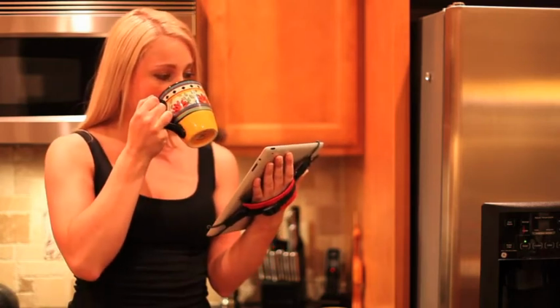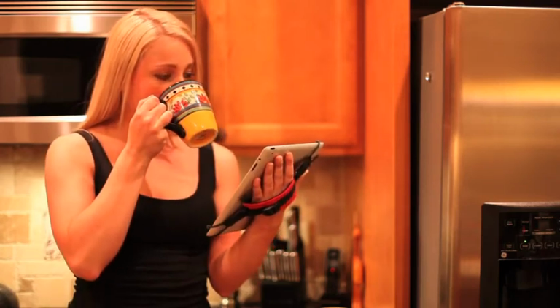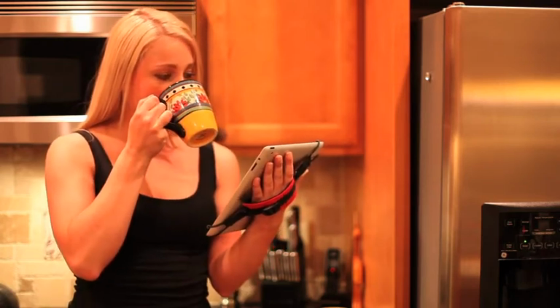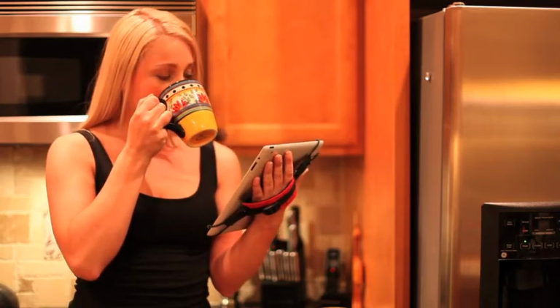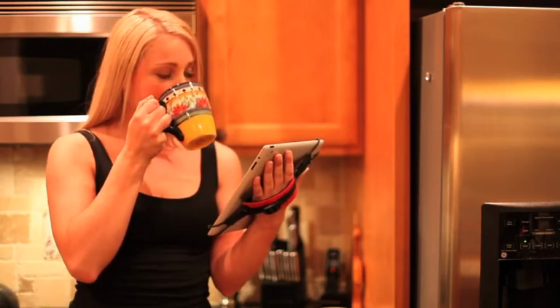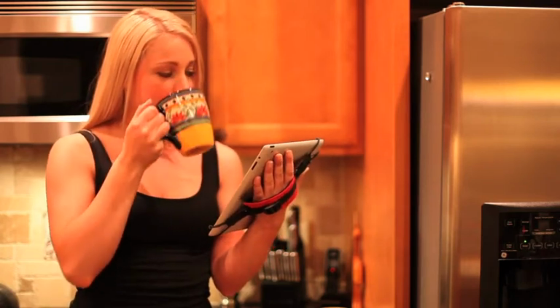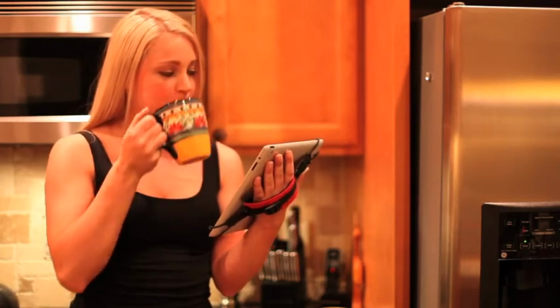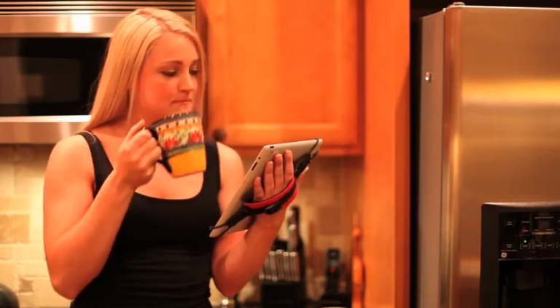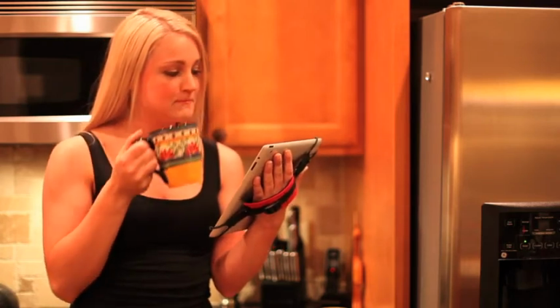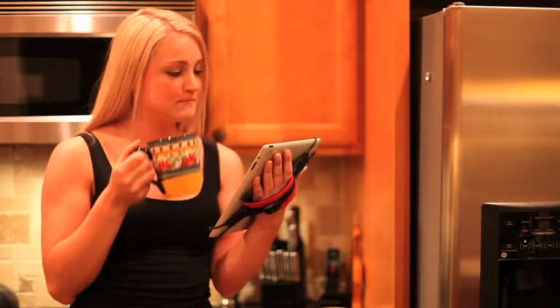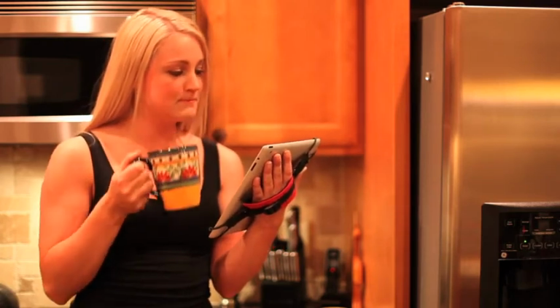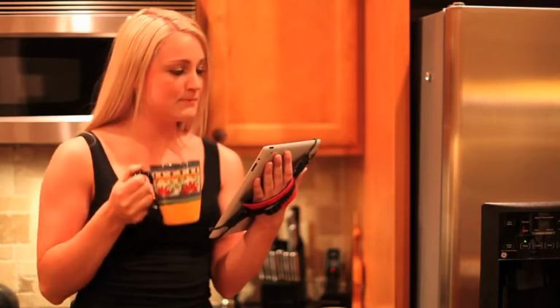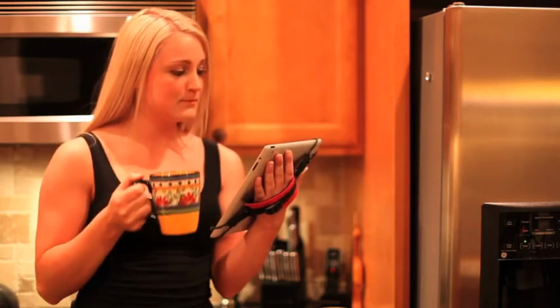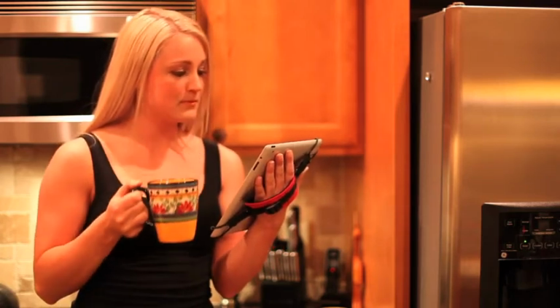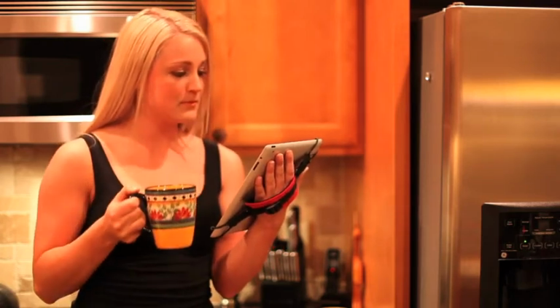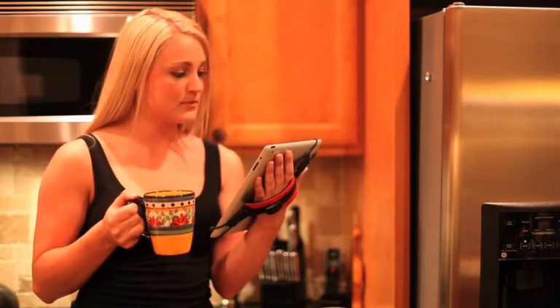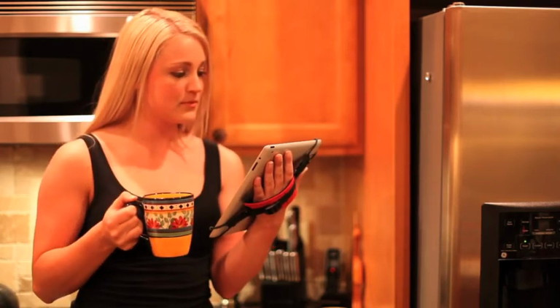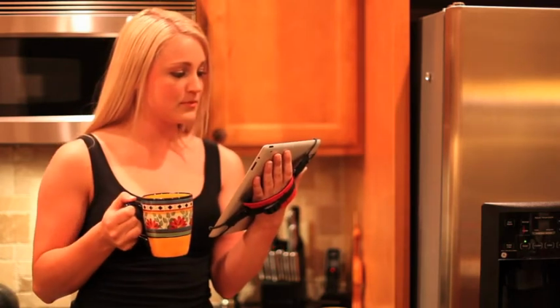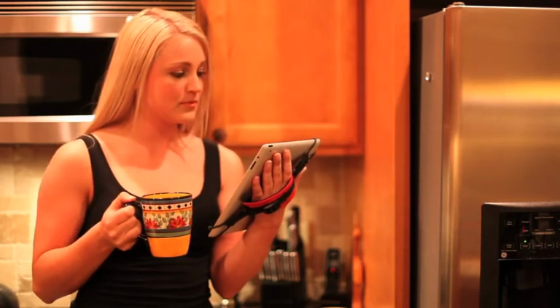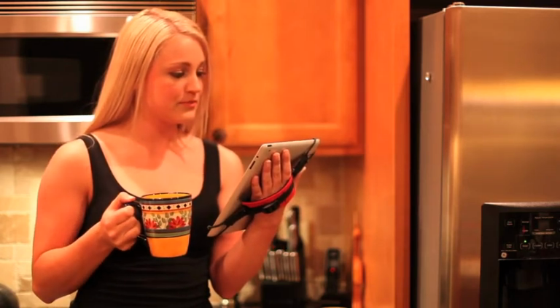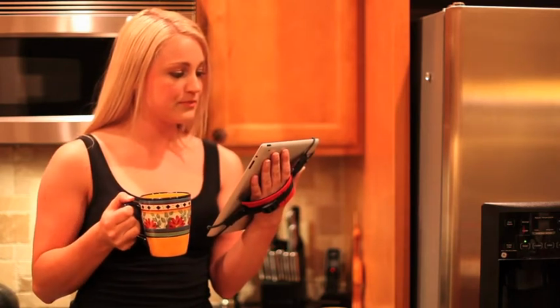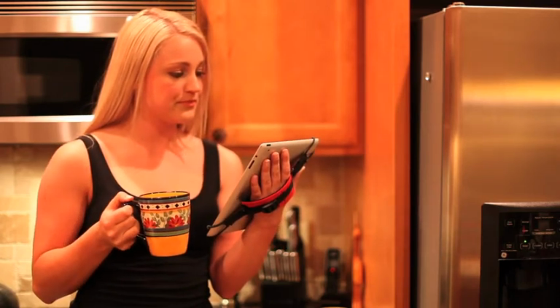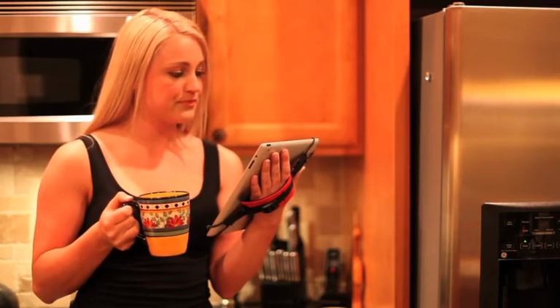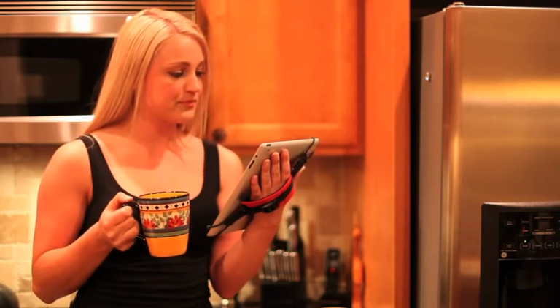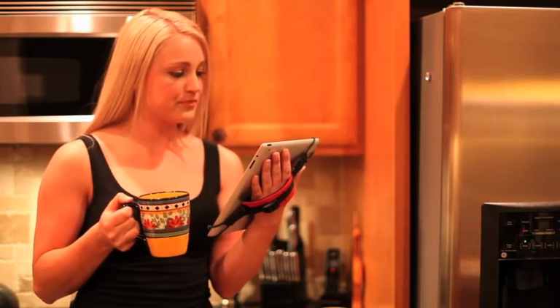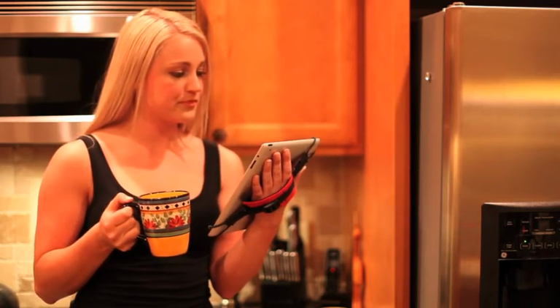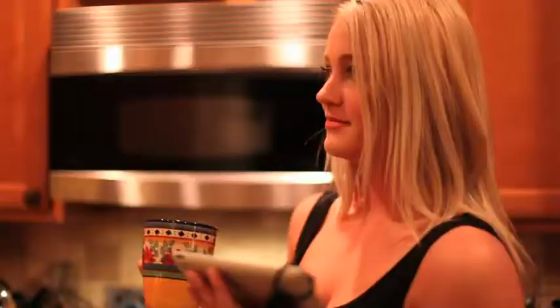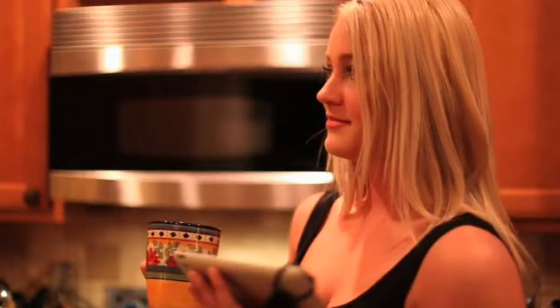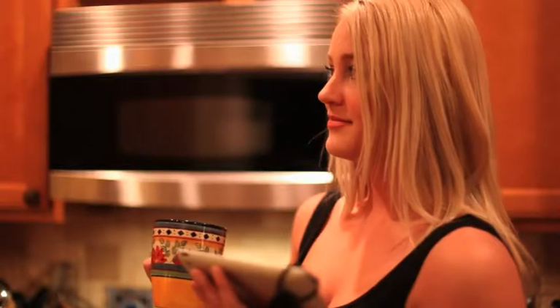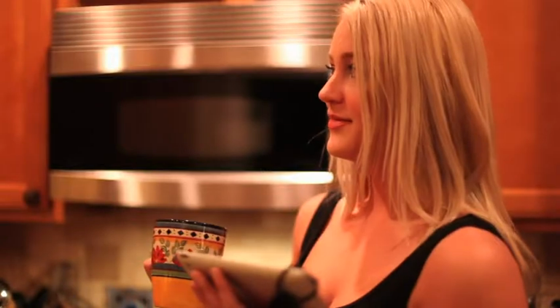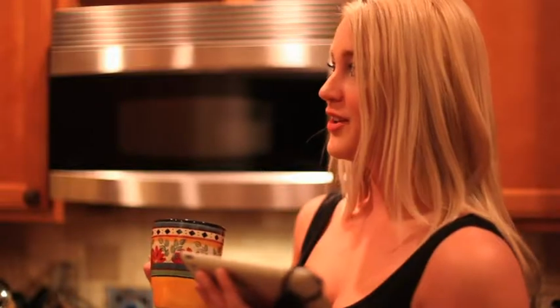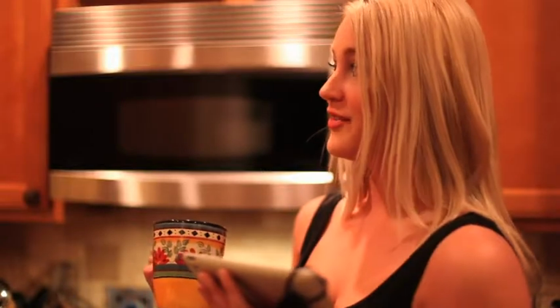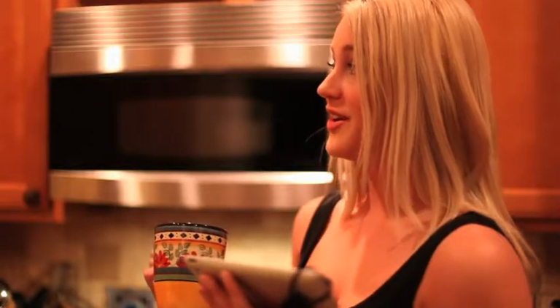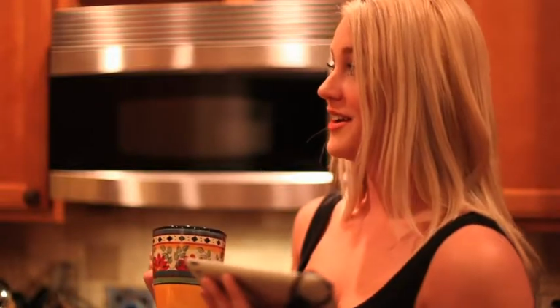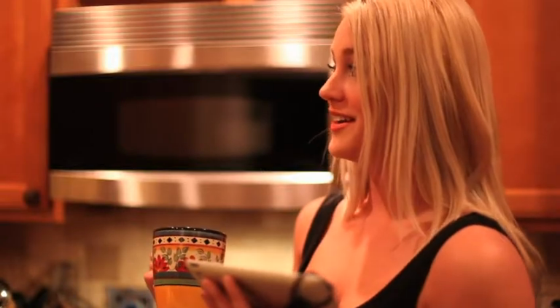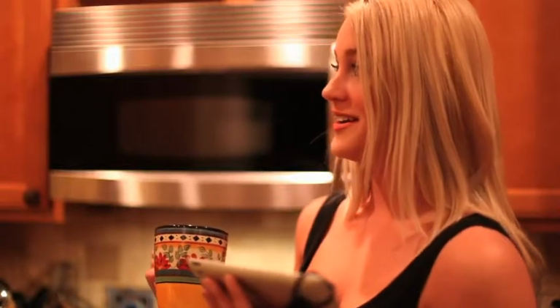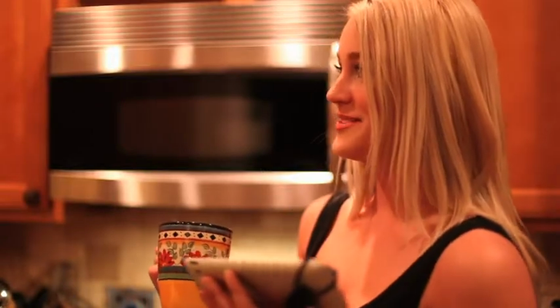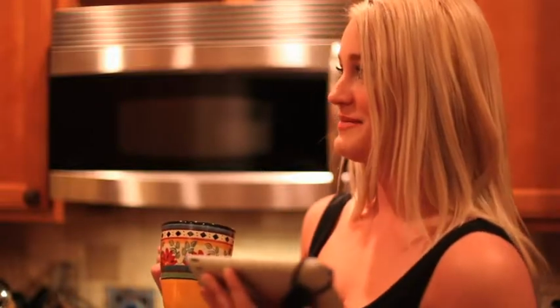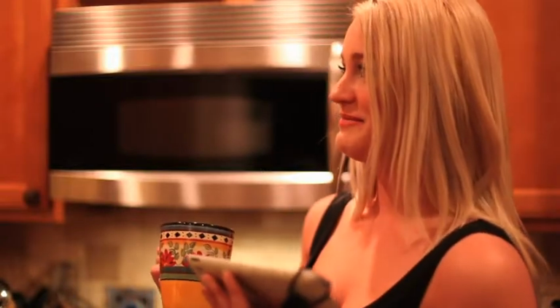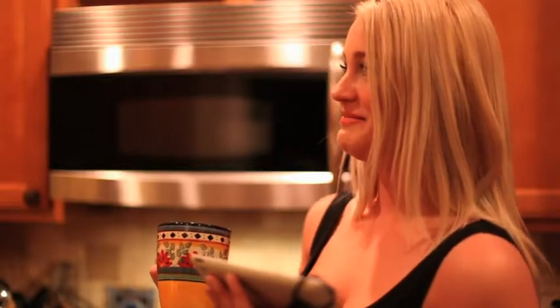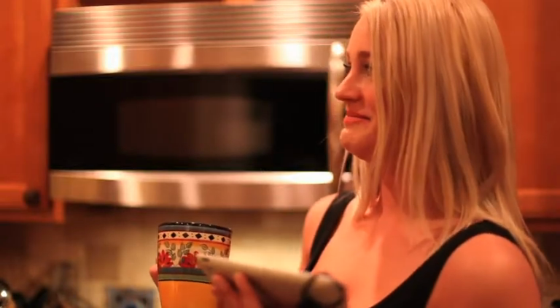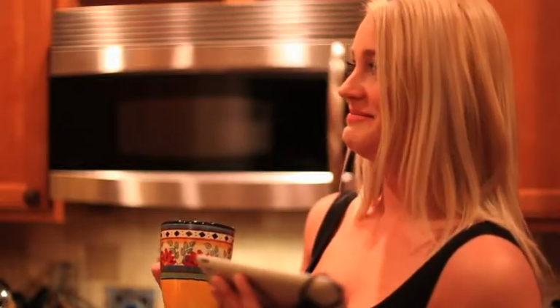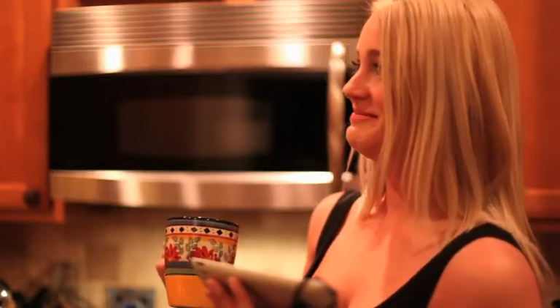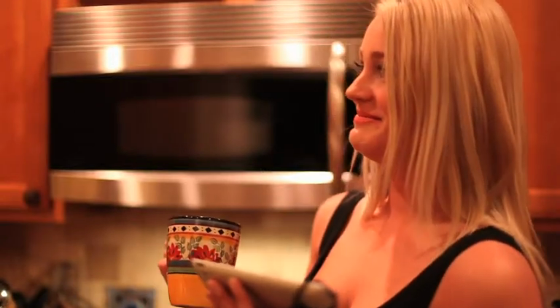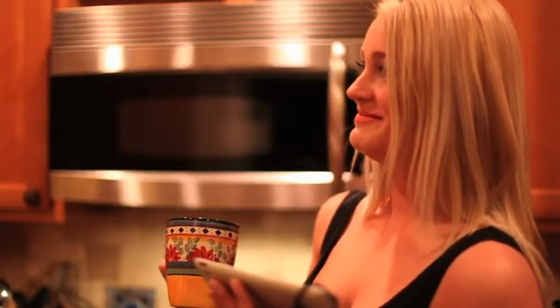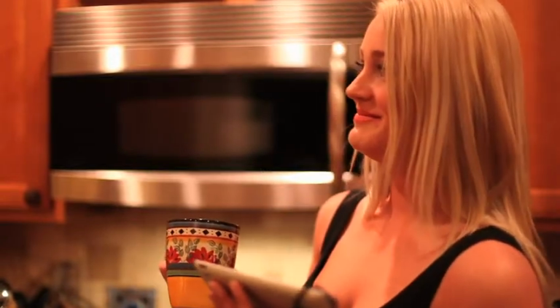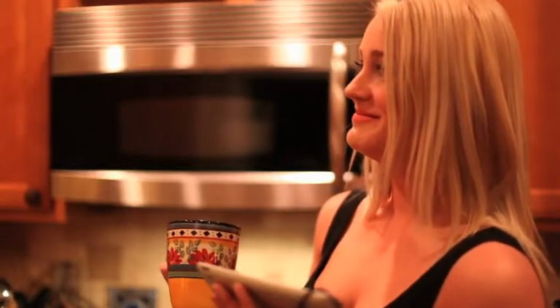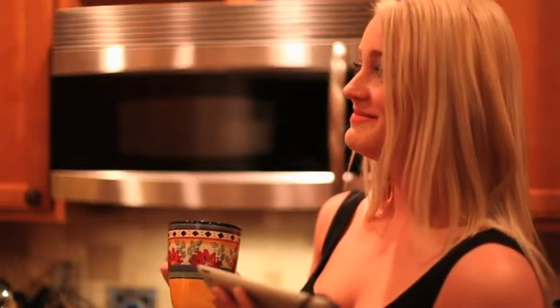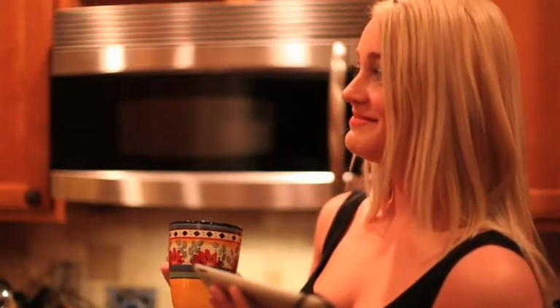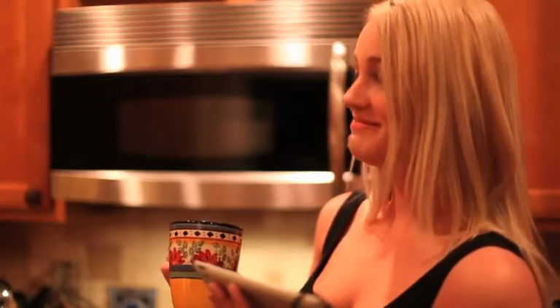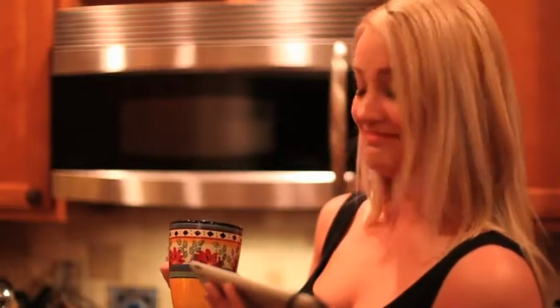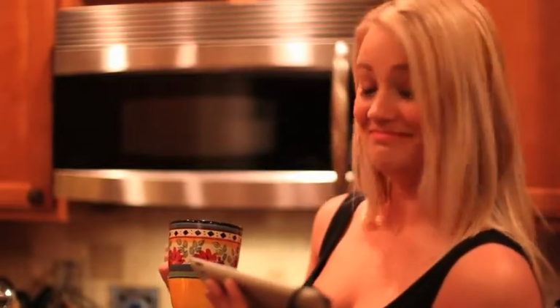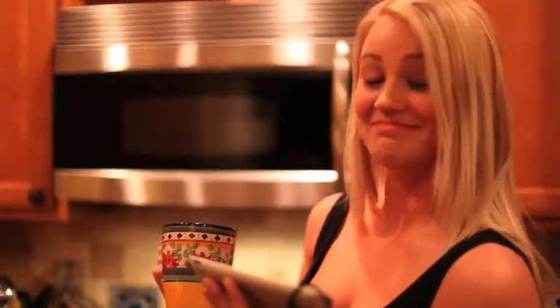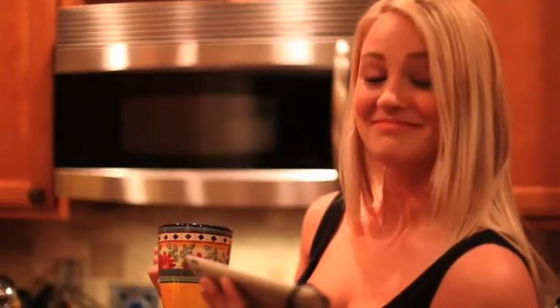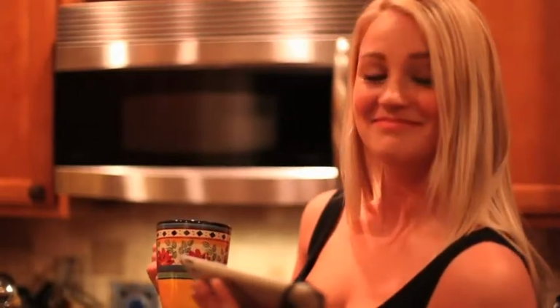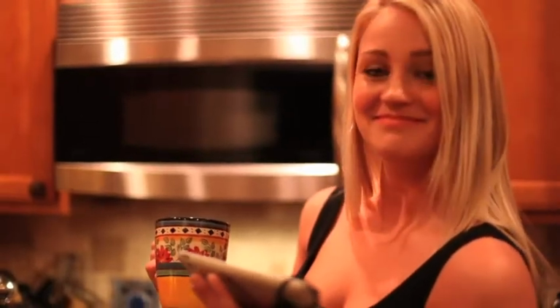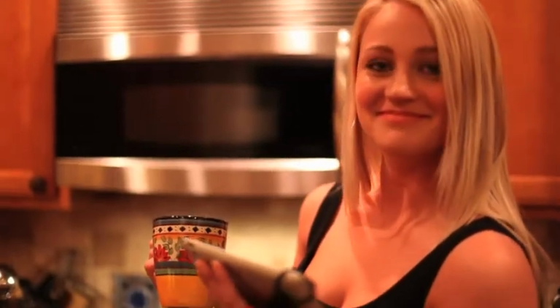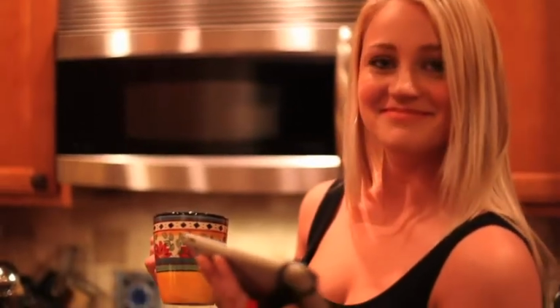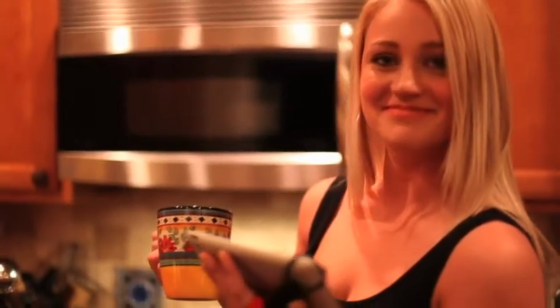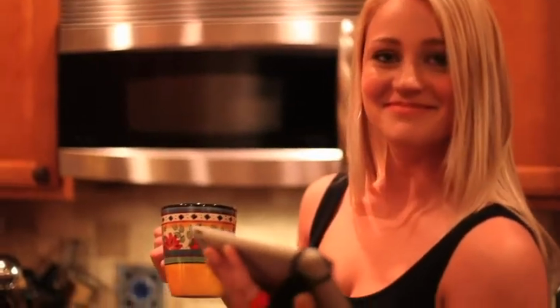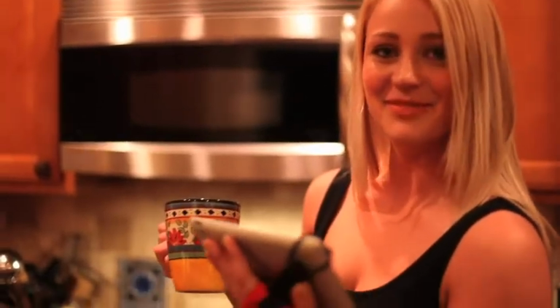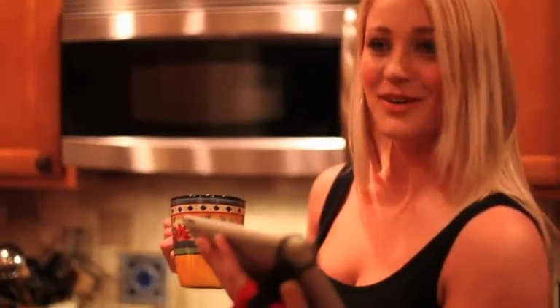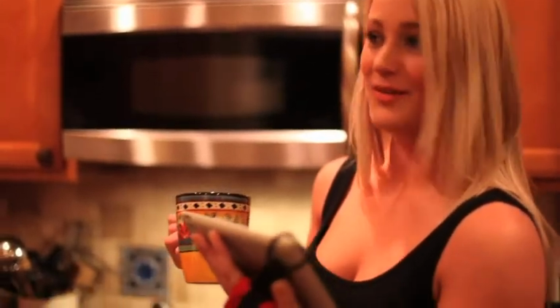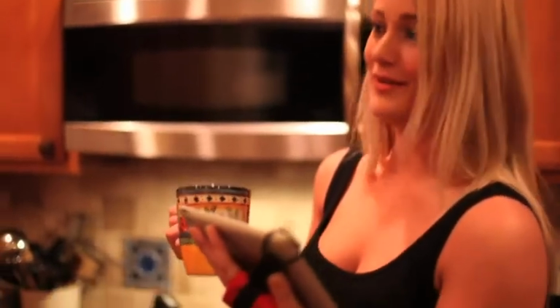It is especially great when I am lounging in bed or in my favorite chair, catching up with my friends, watching a movie, or reading a good book.